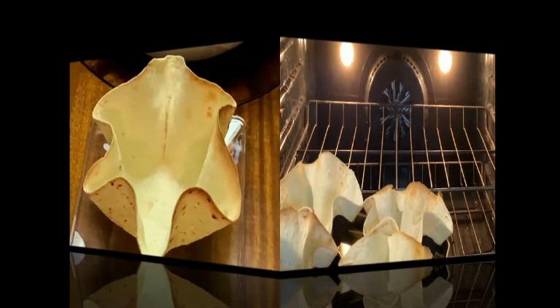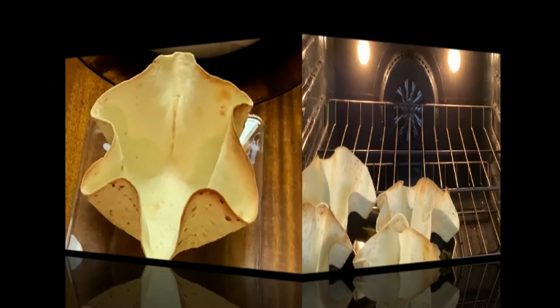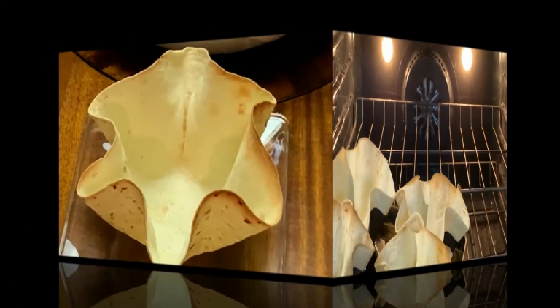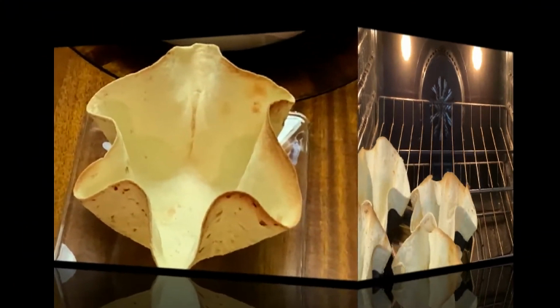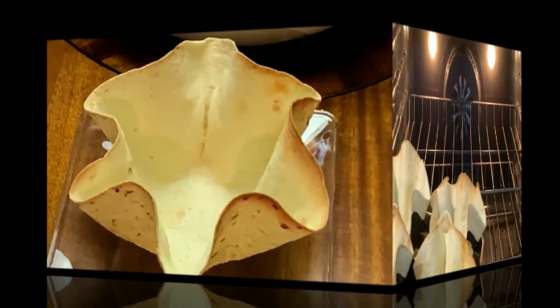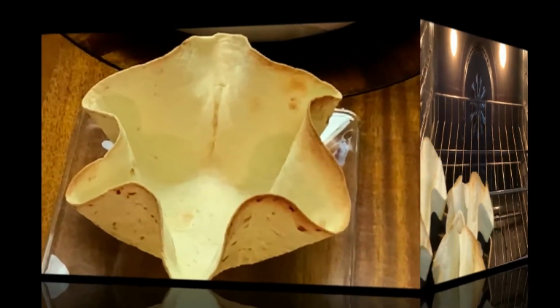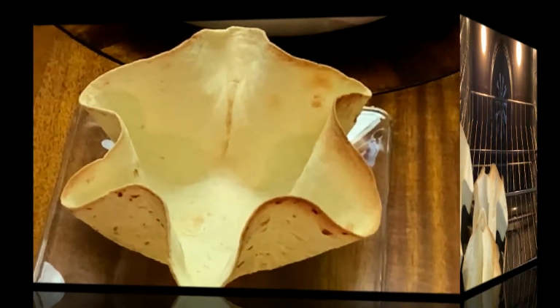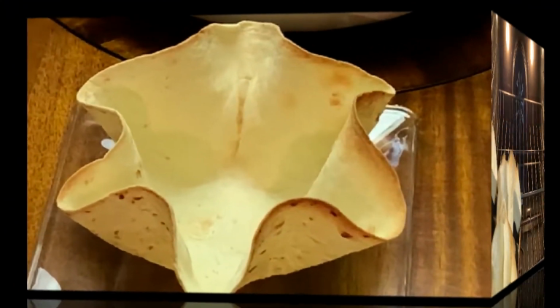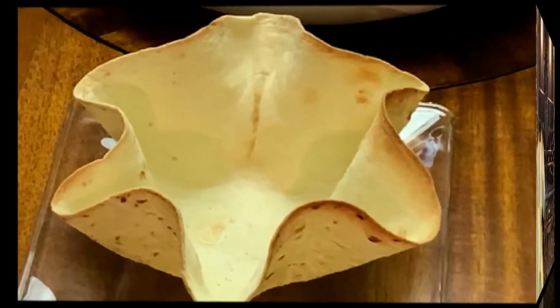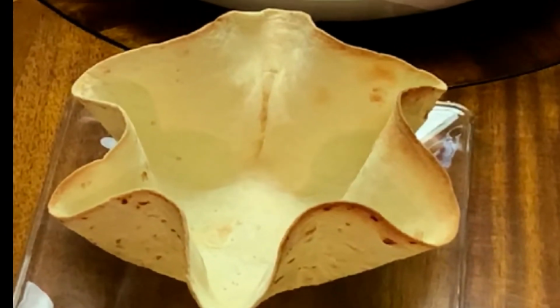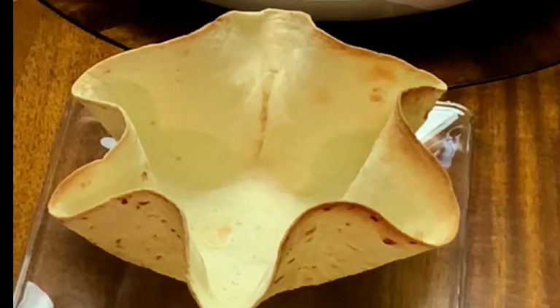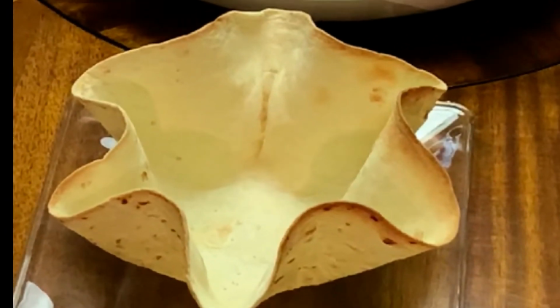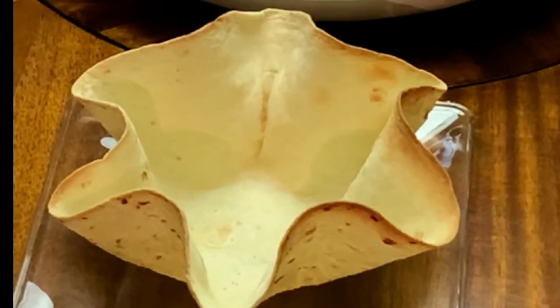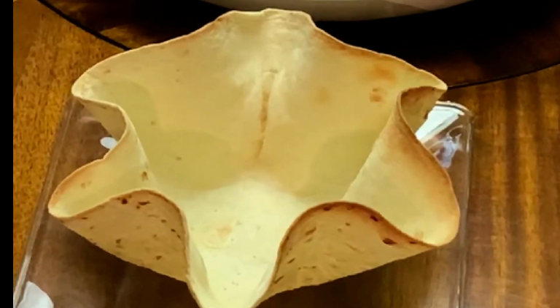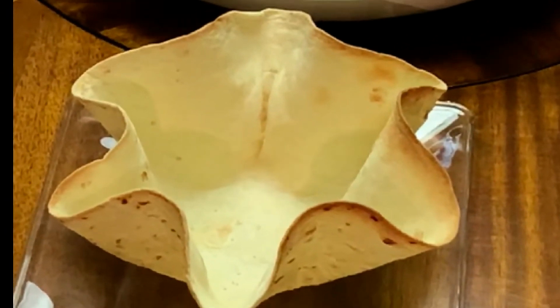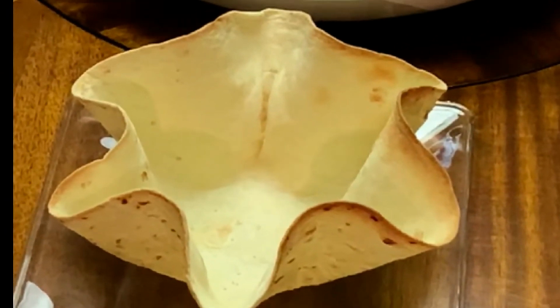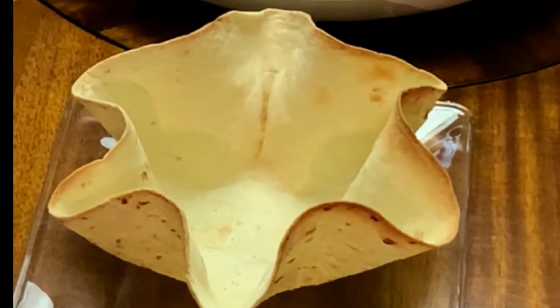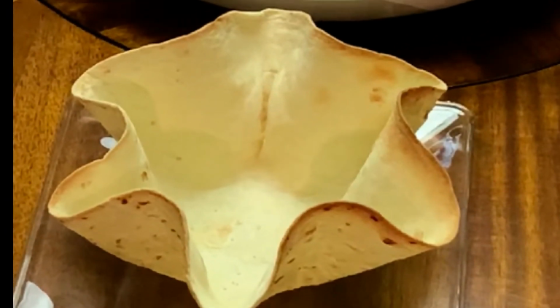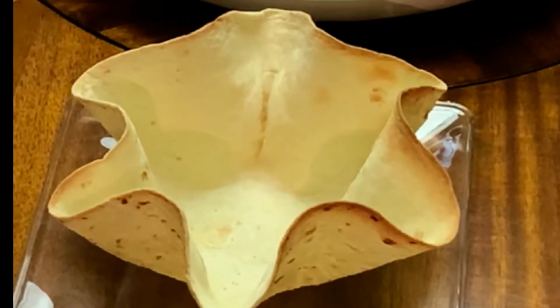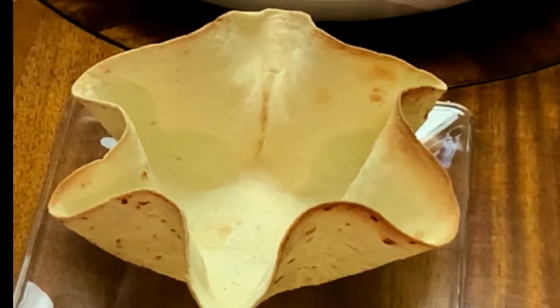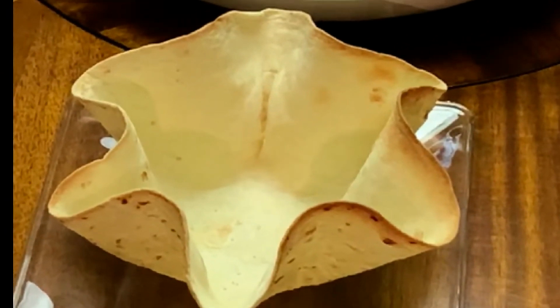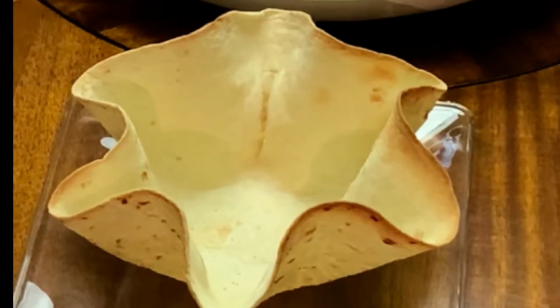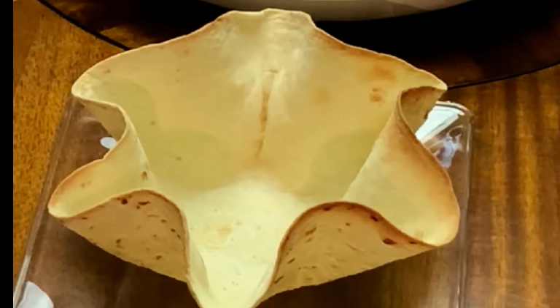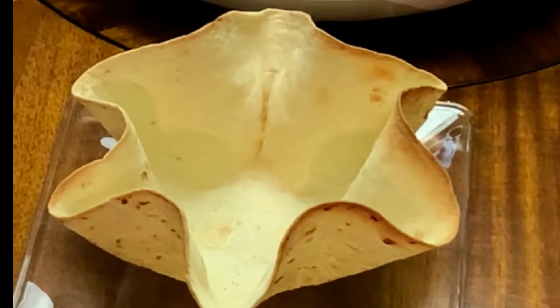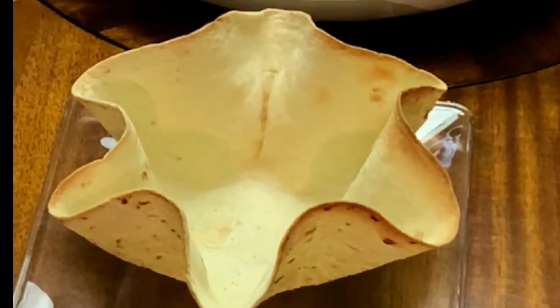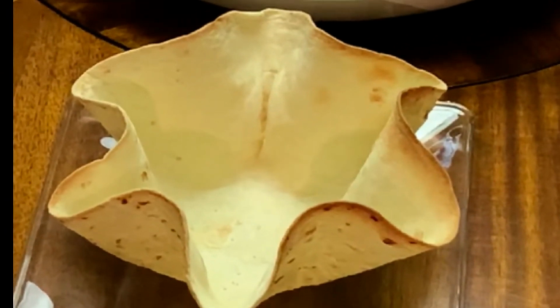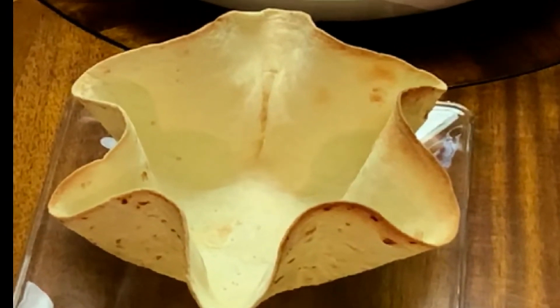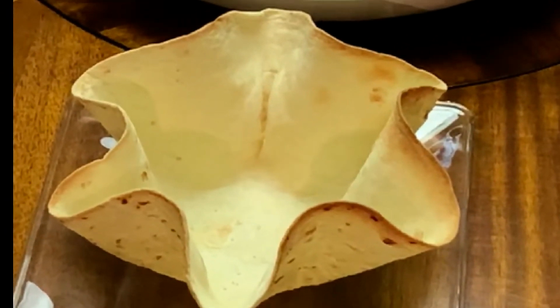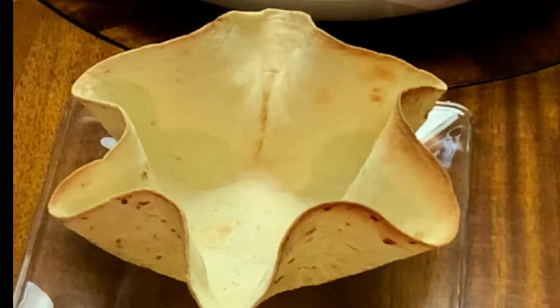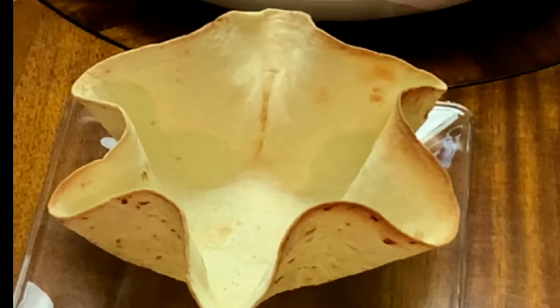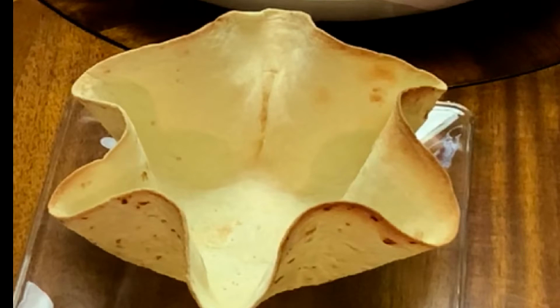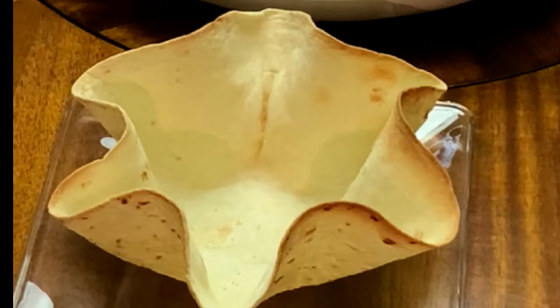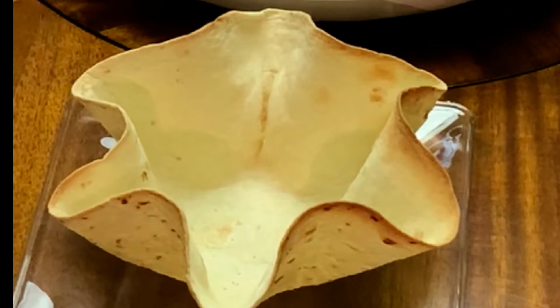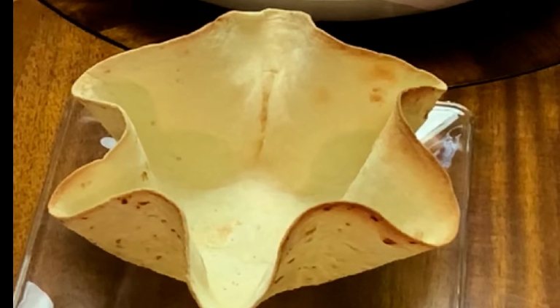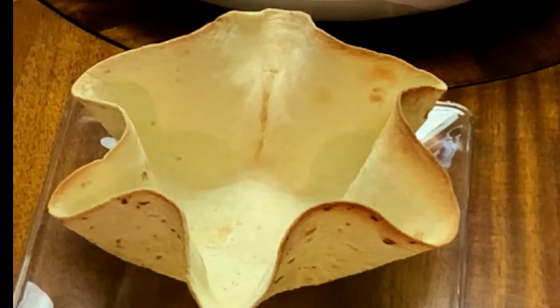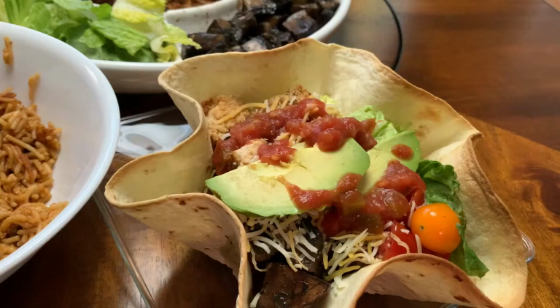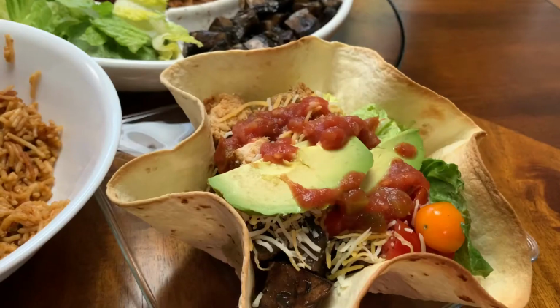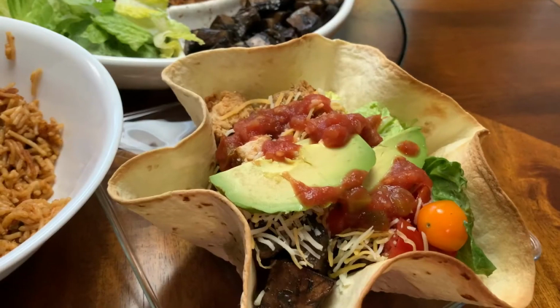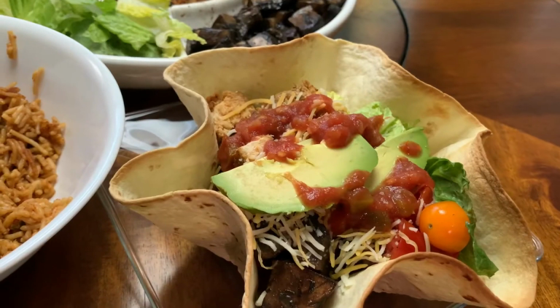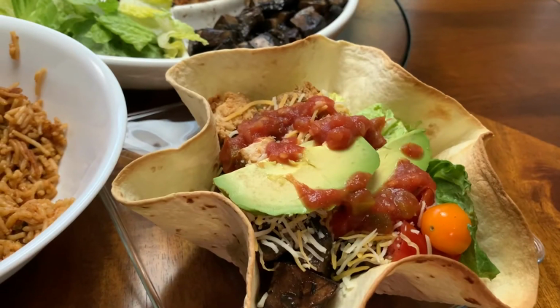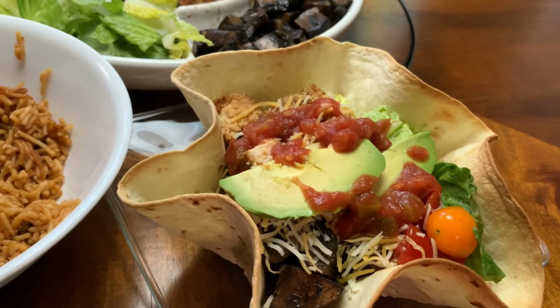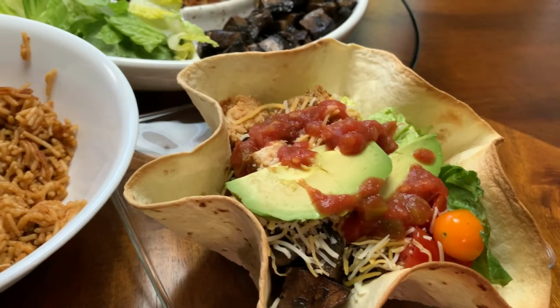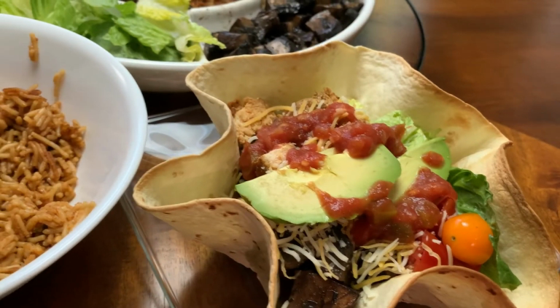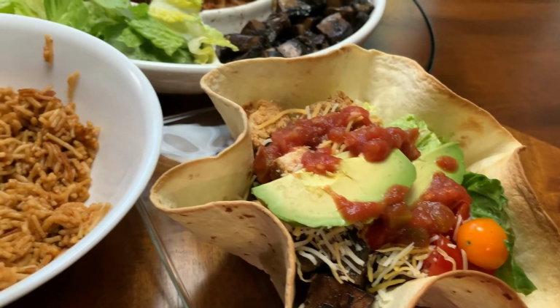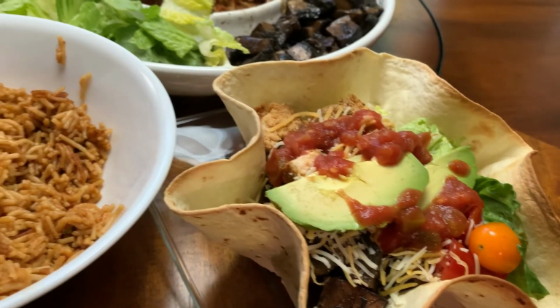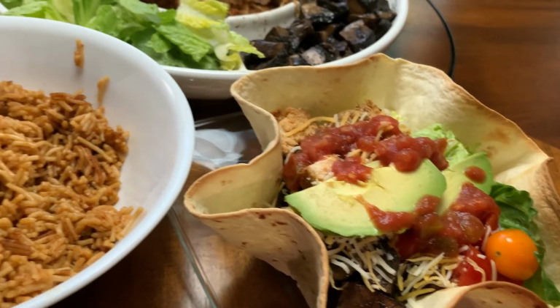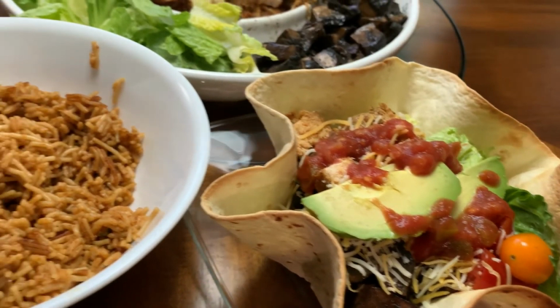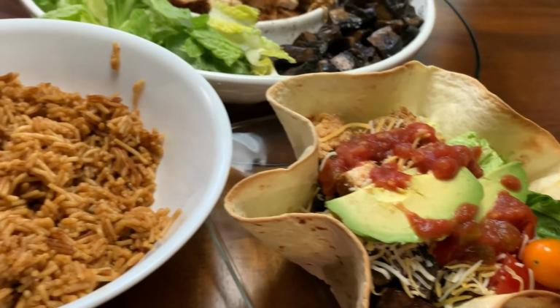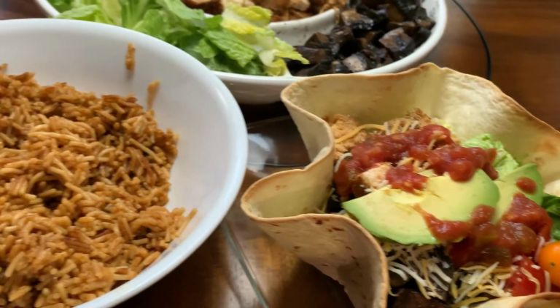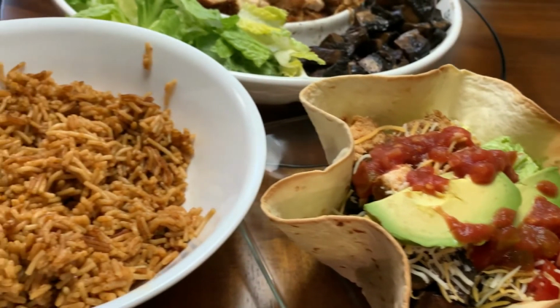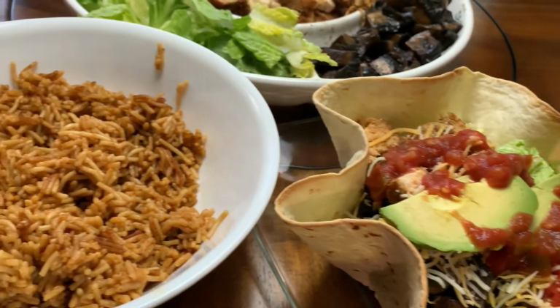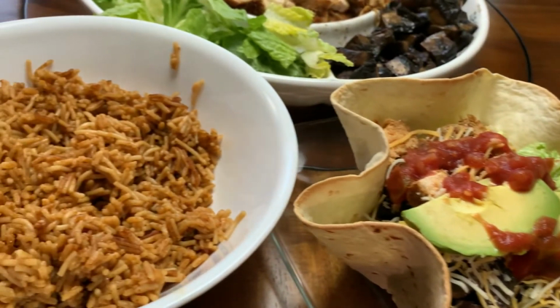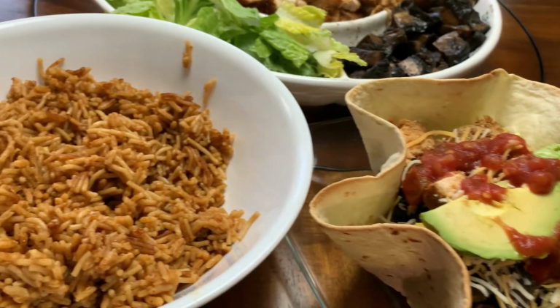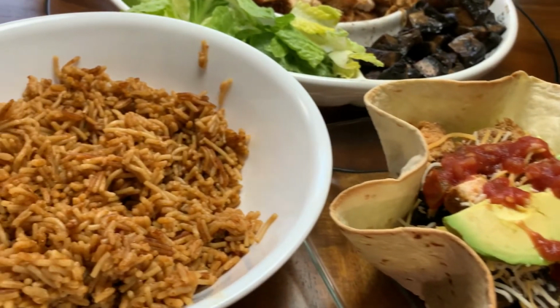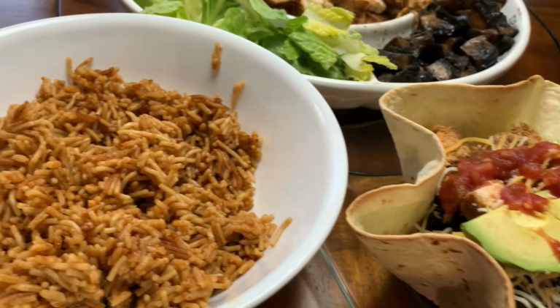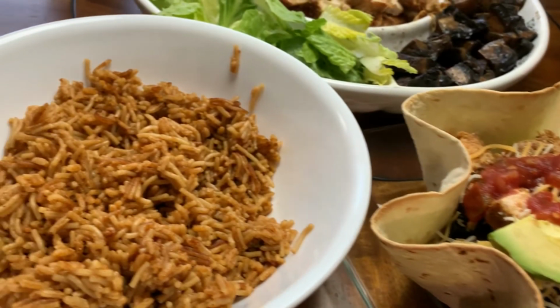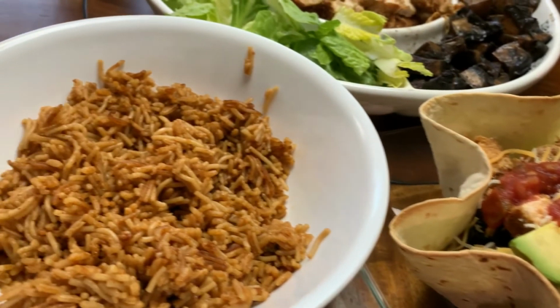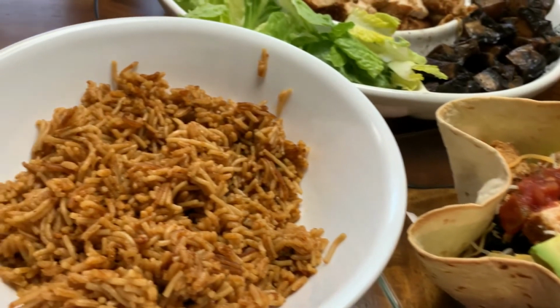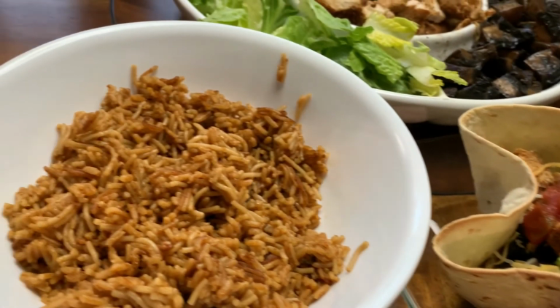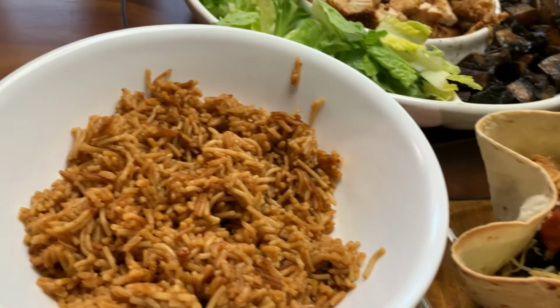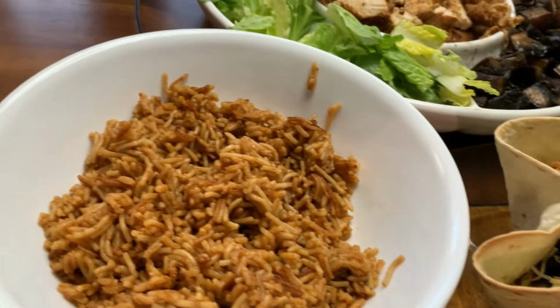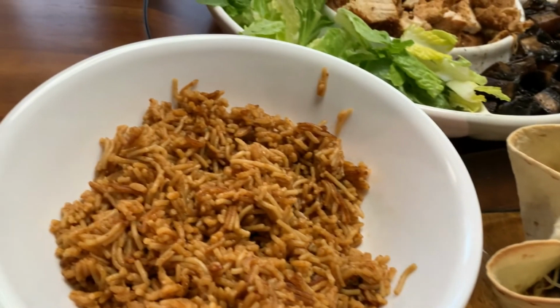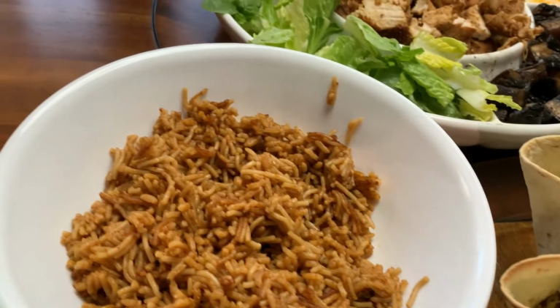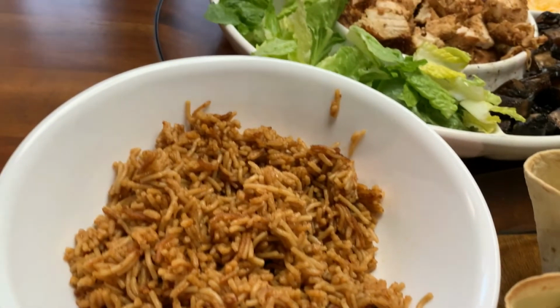And here you have it, simple steps on how to make a burrito bowl. I'll have a link above on how I made this recipe.